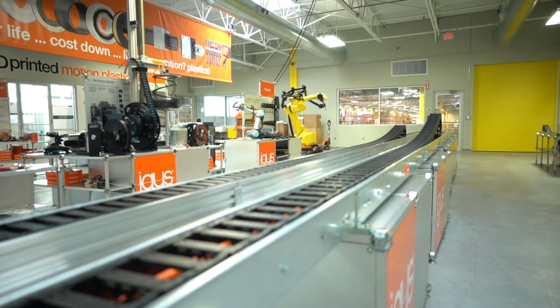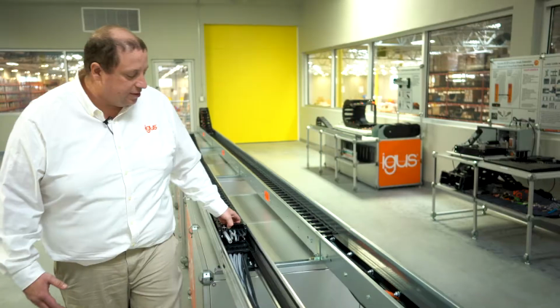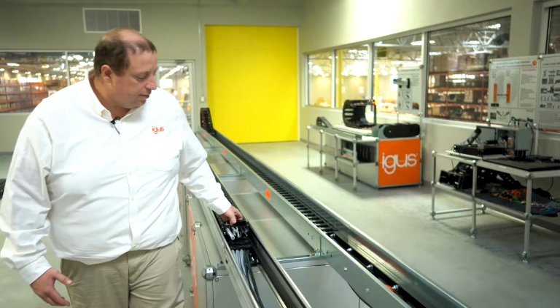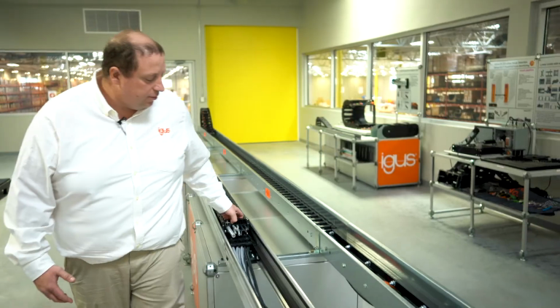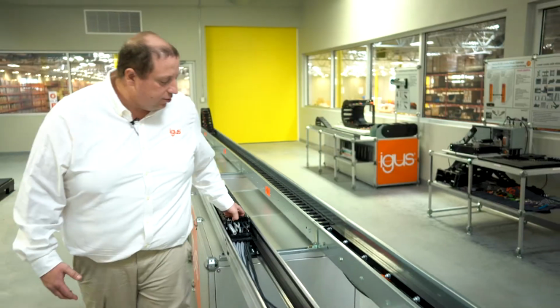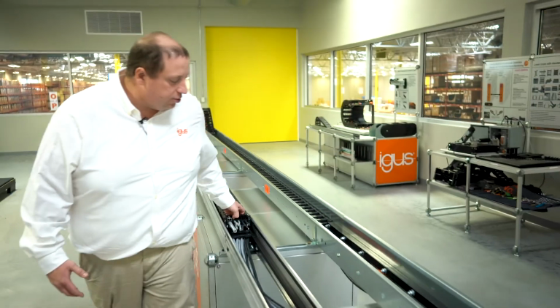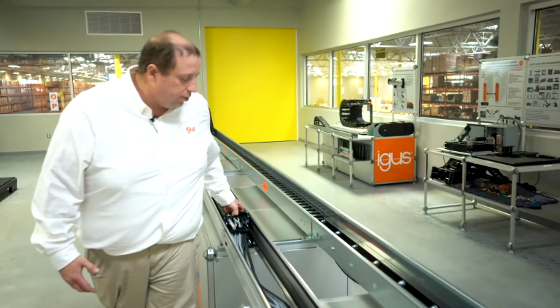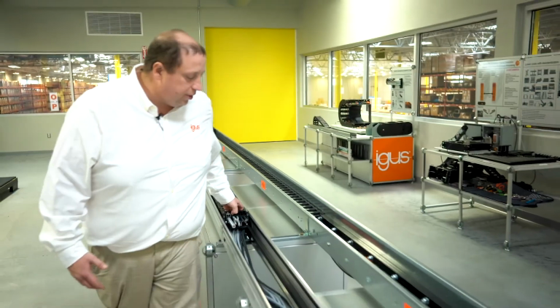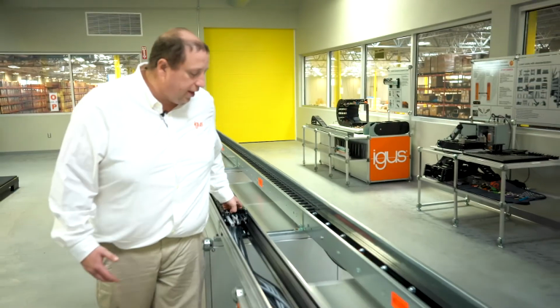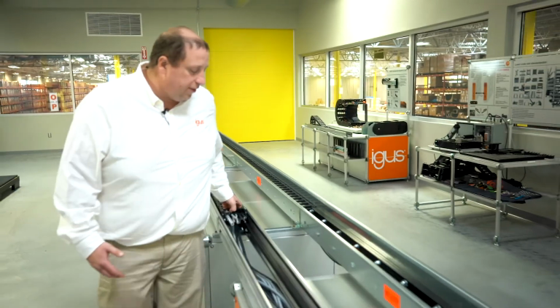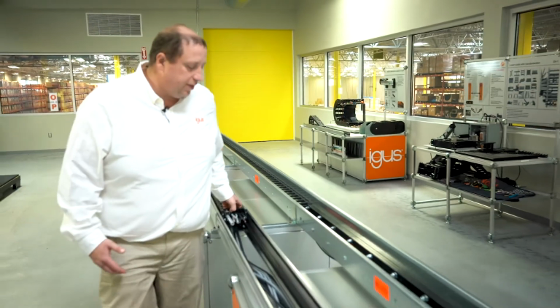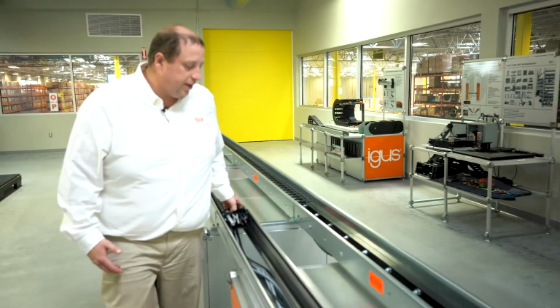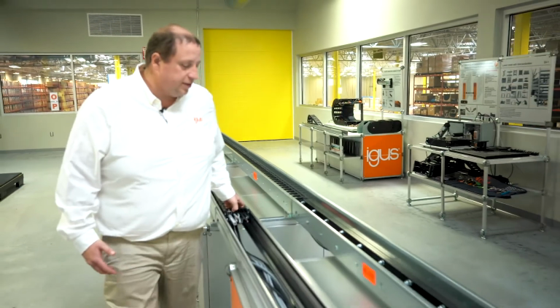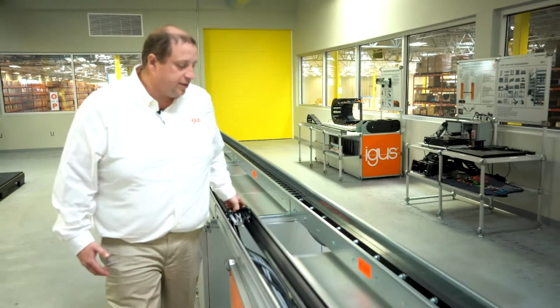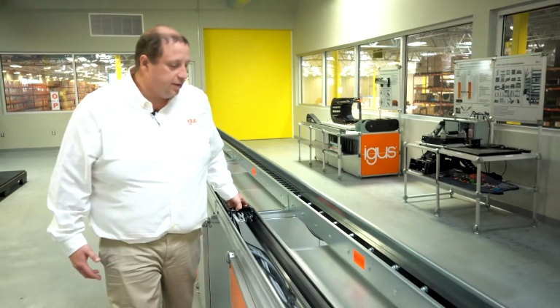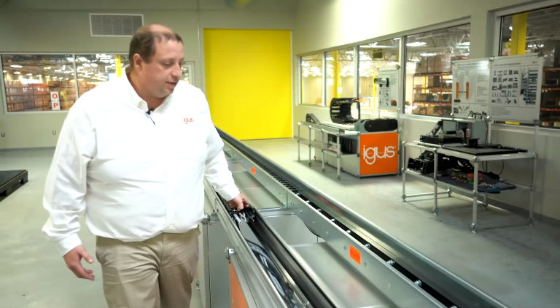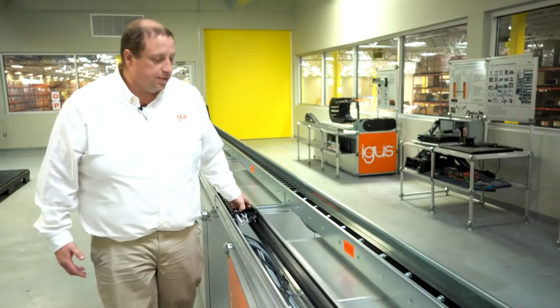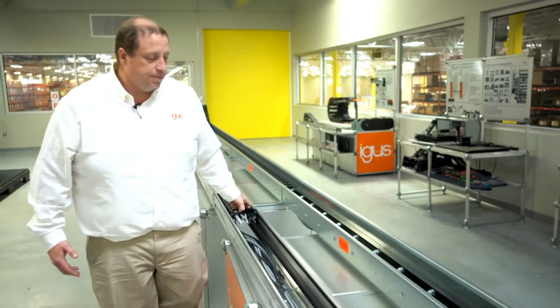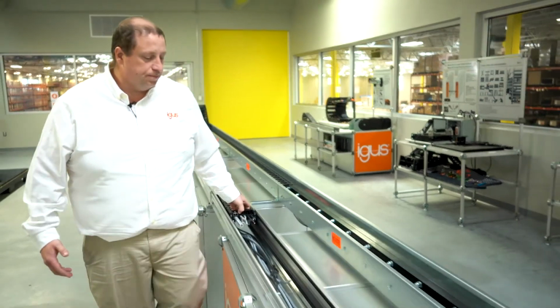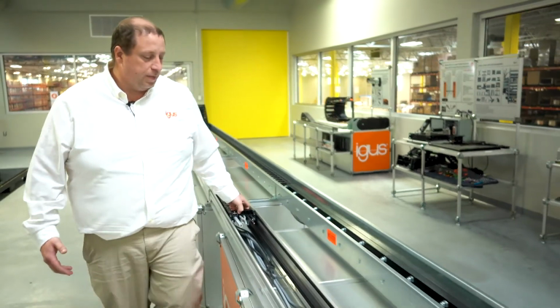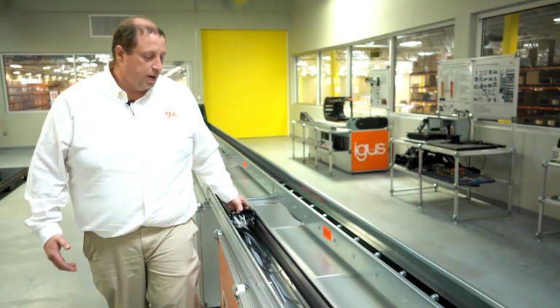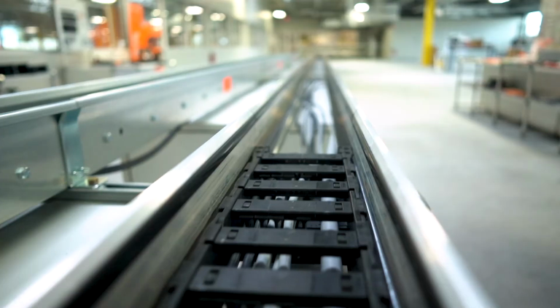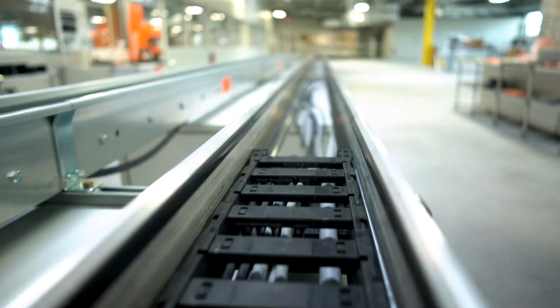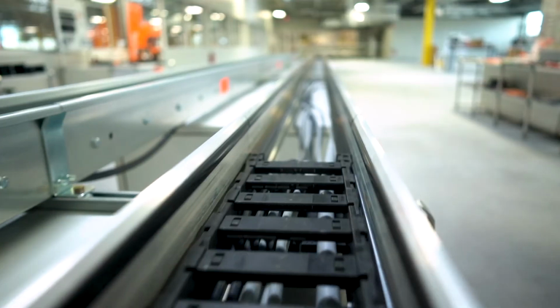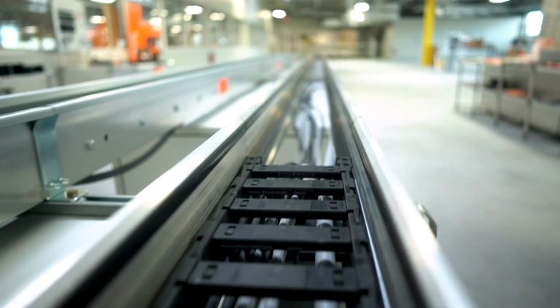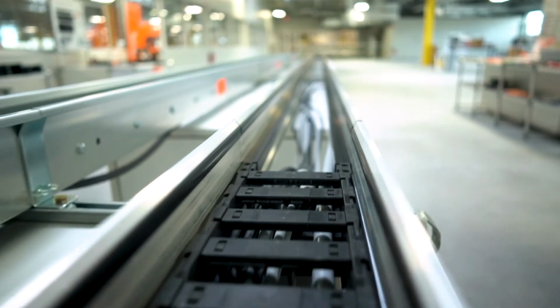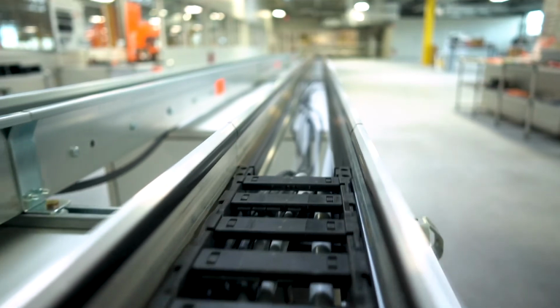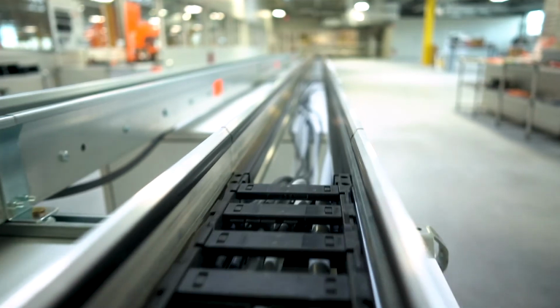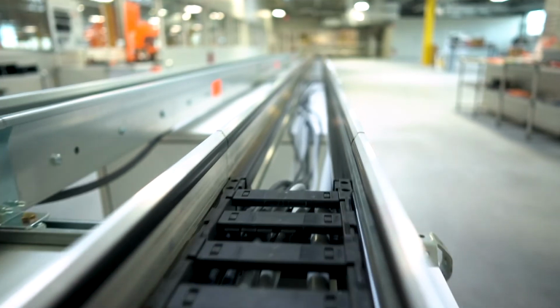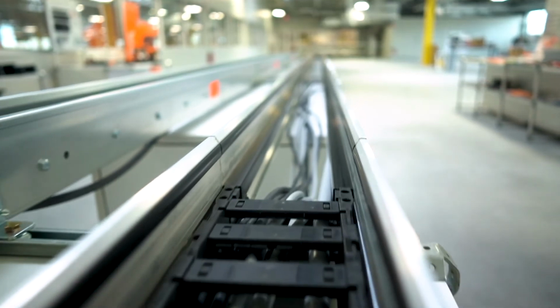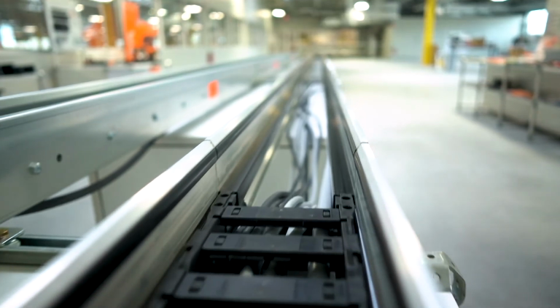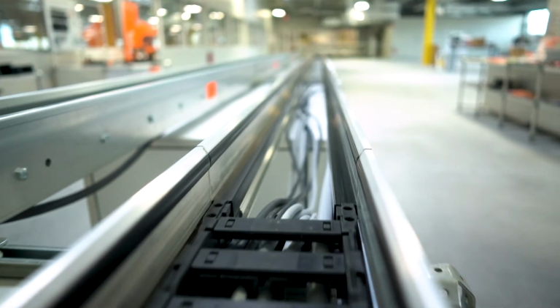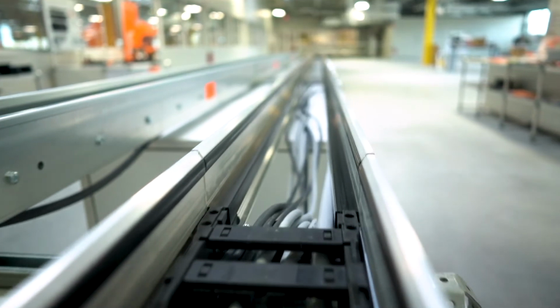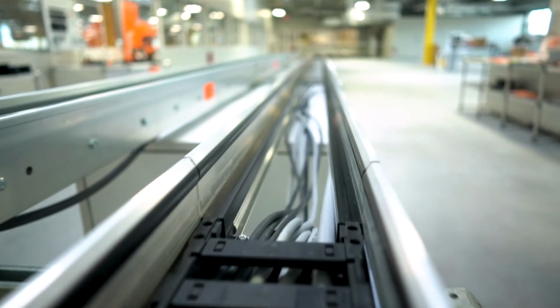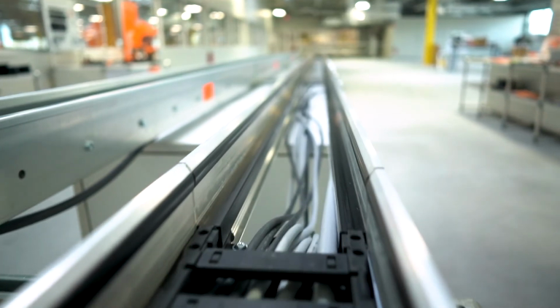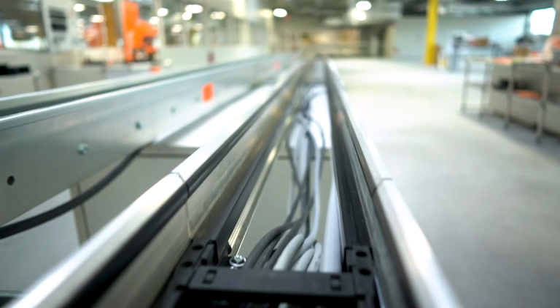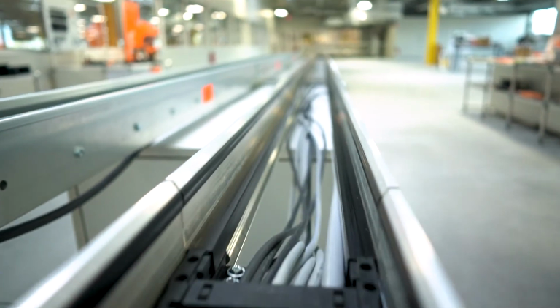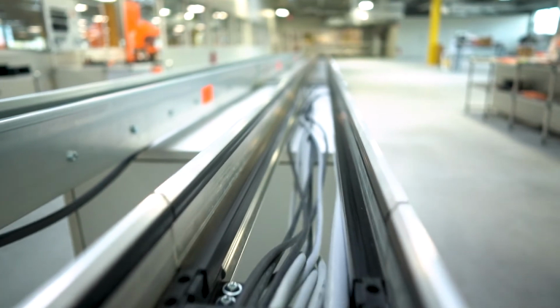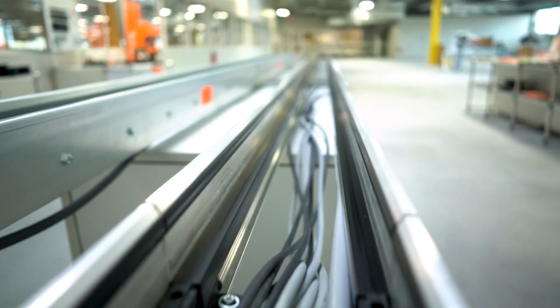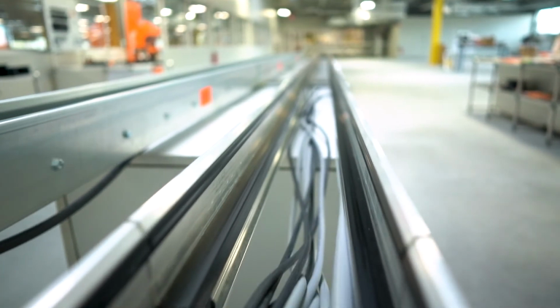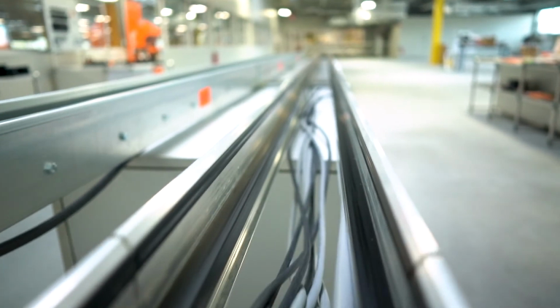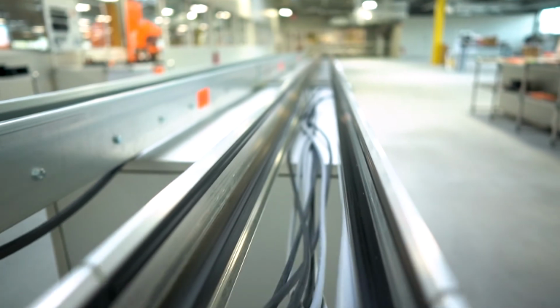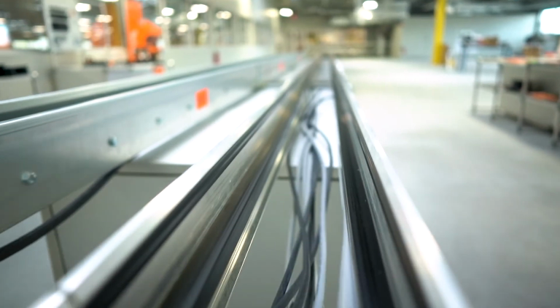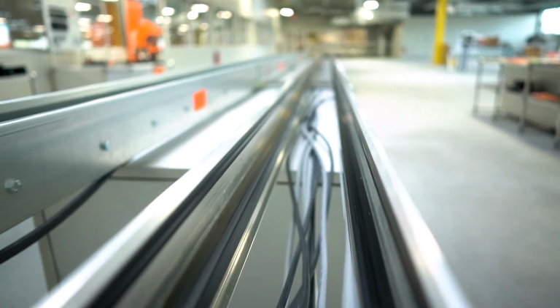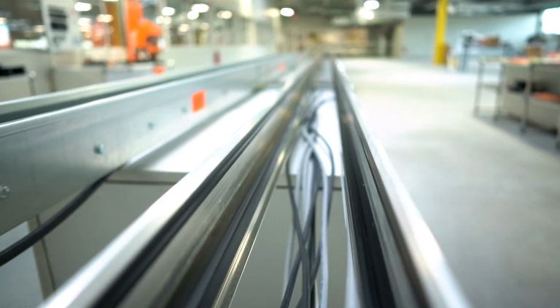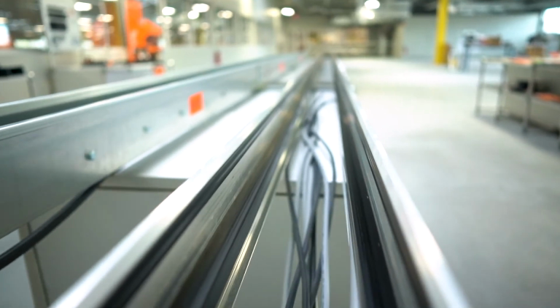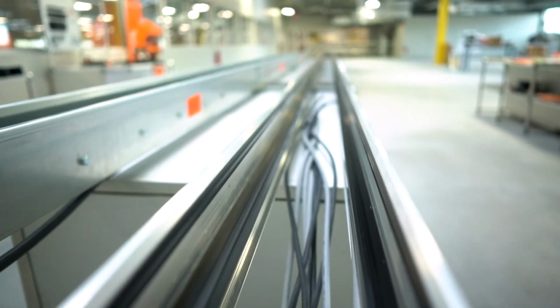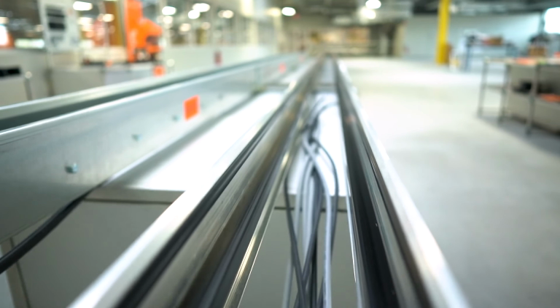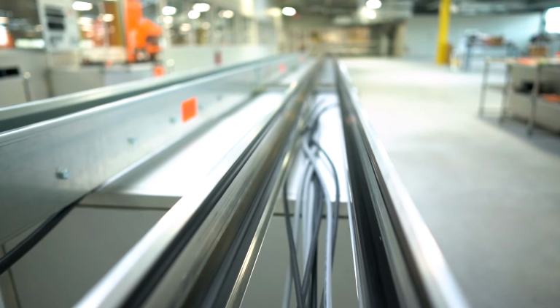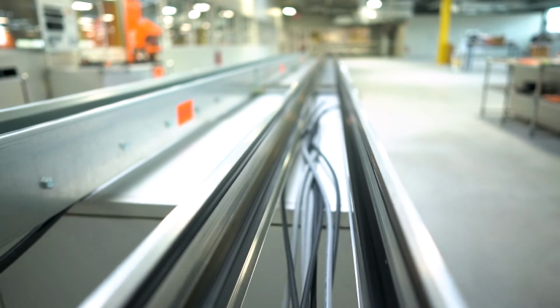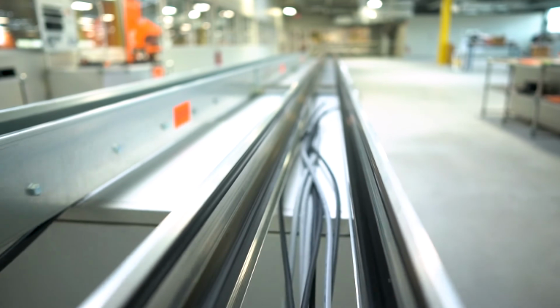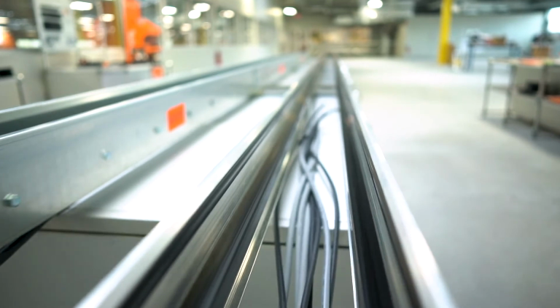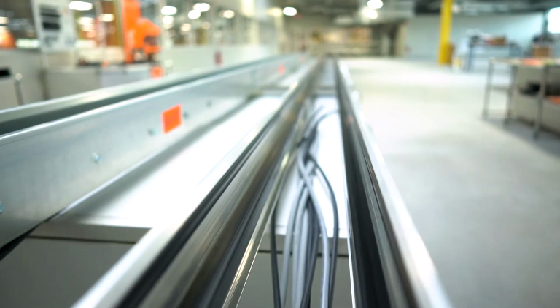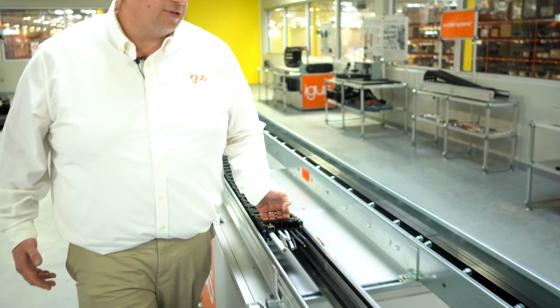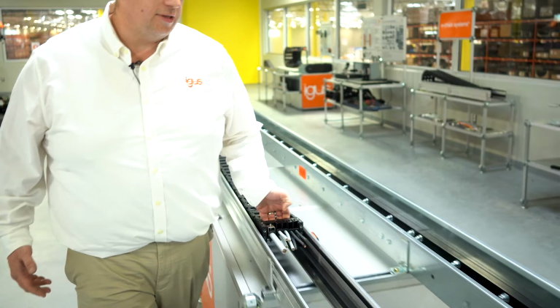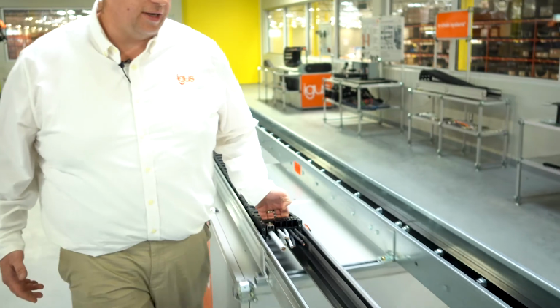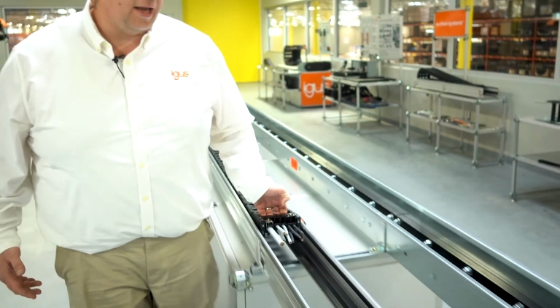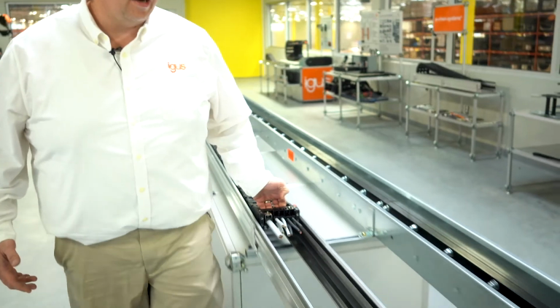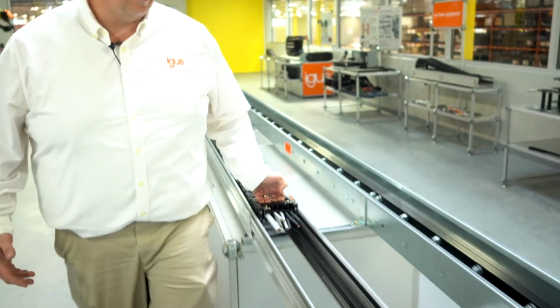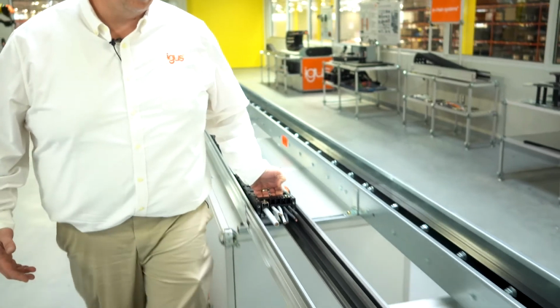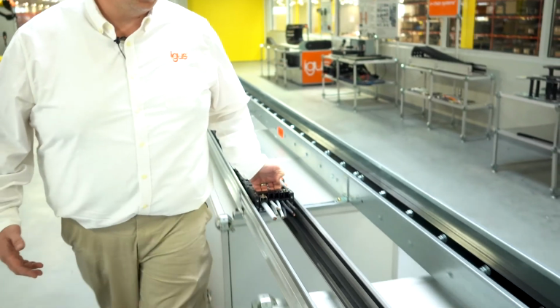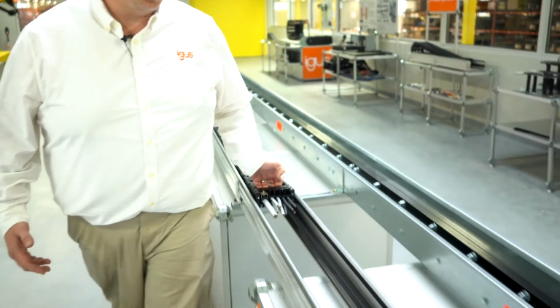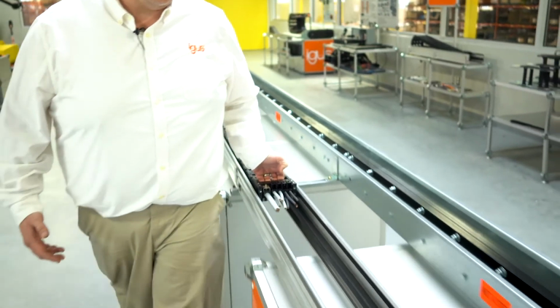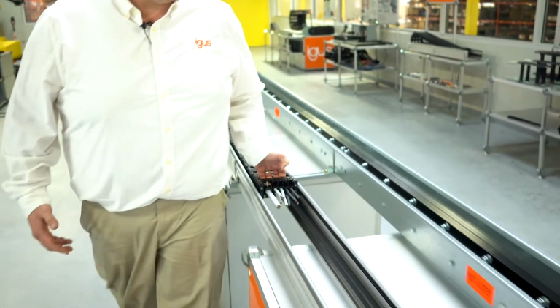Similar to our galvanized steel, it moves on to our glide bars and continues to glide down to the end of the travel.